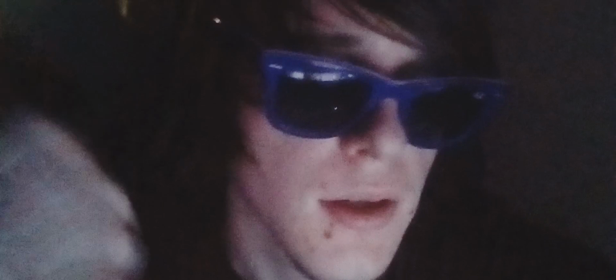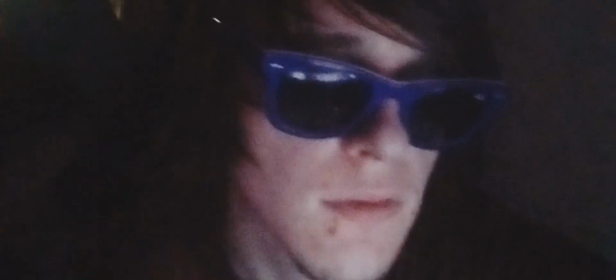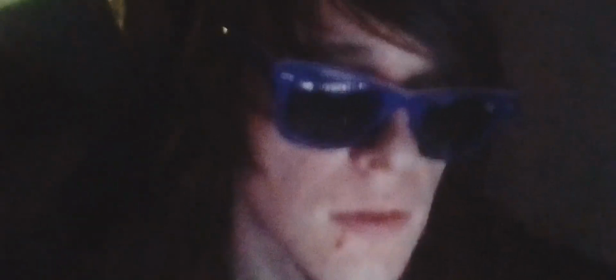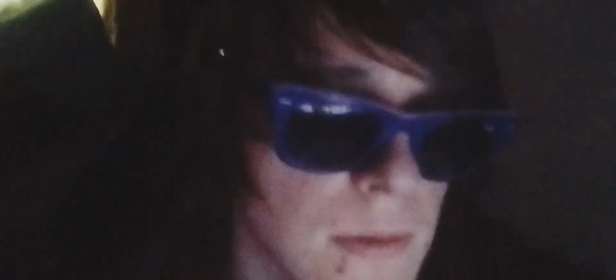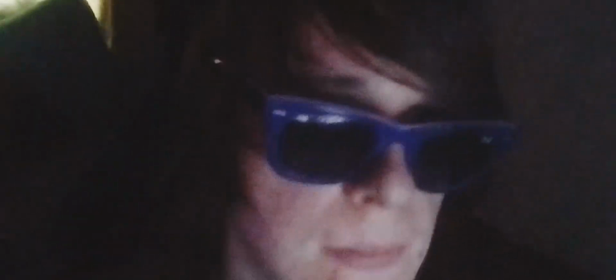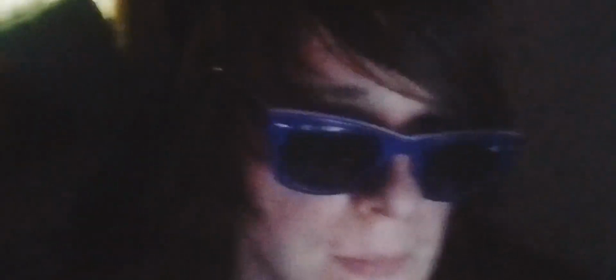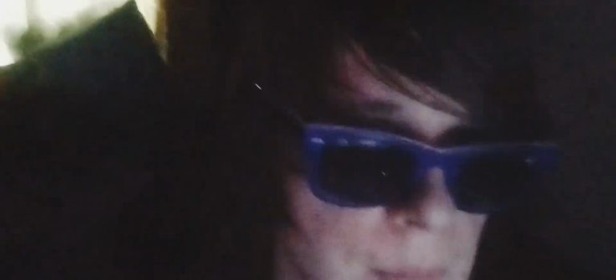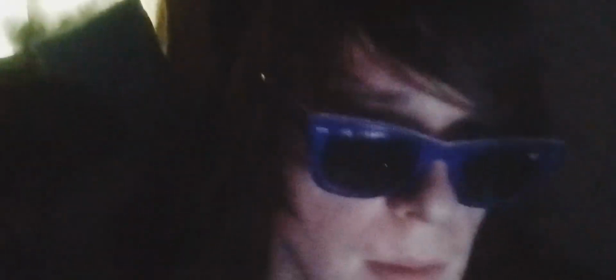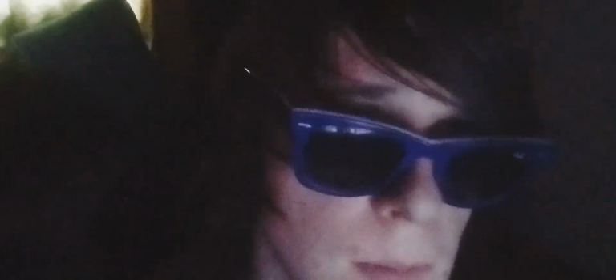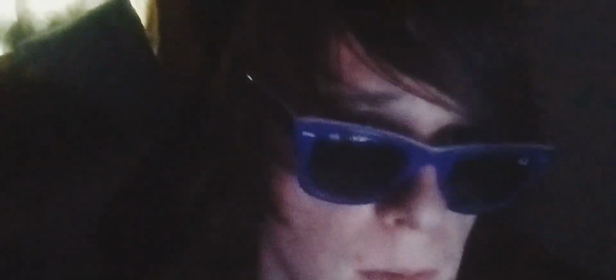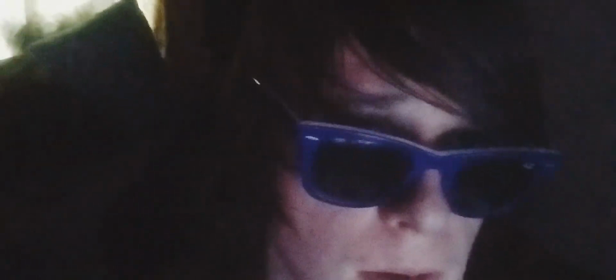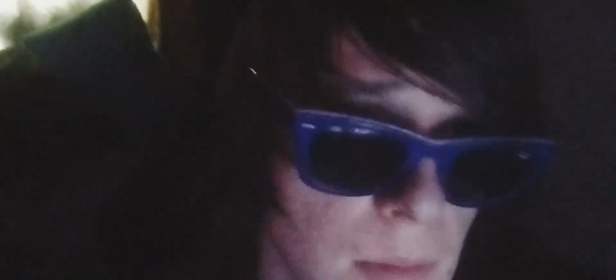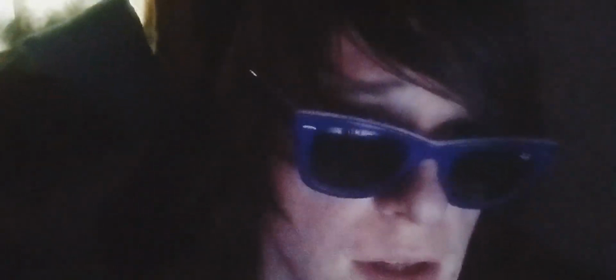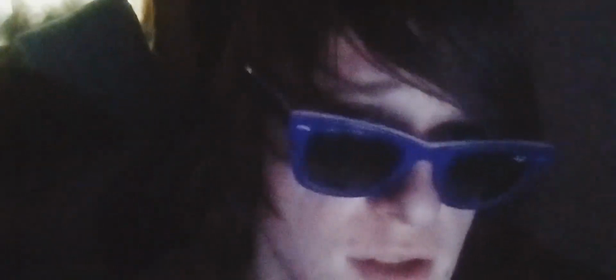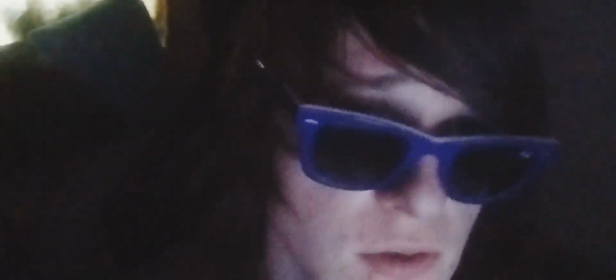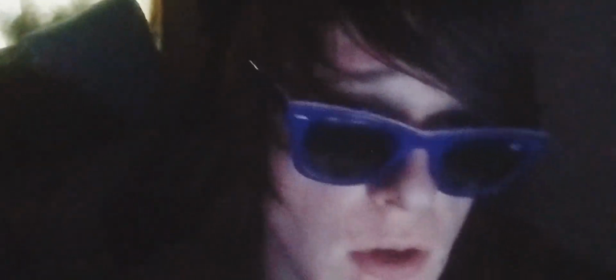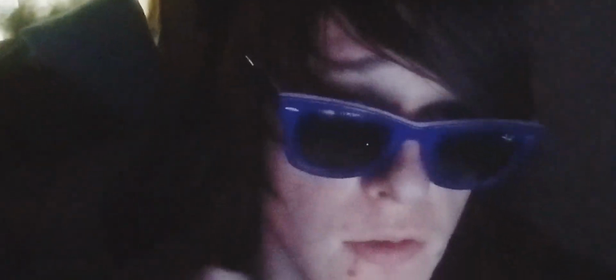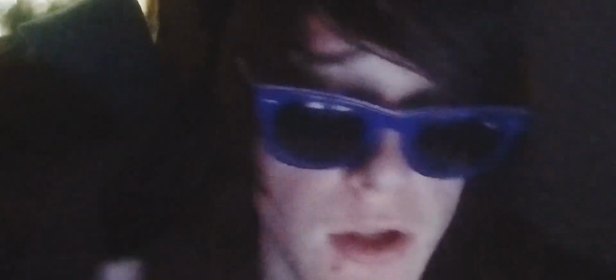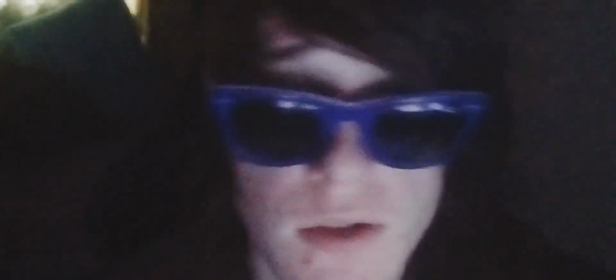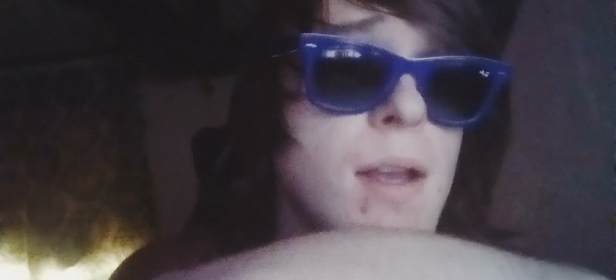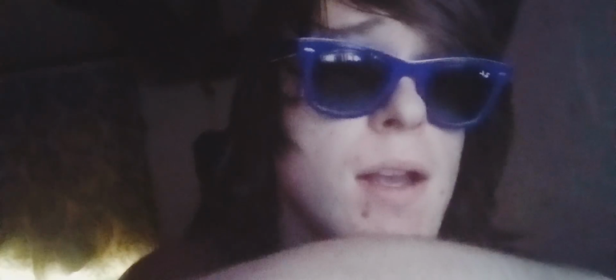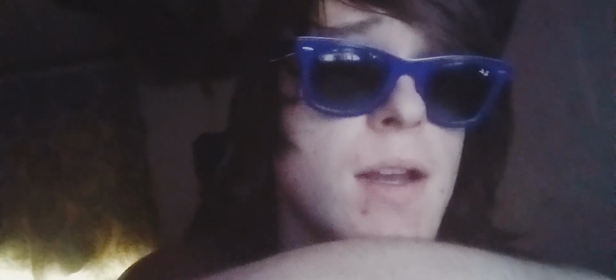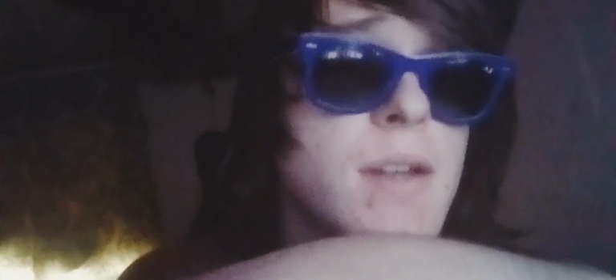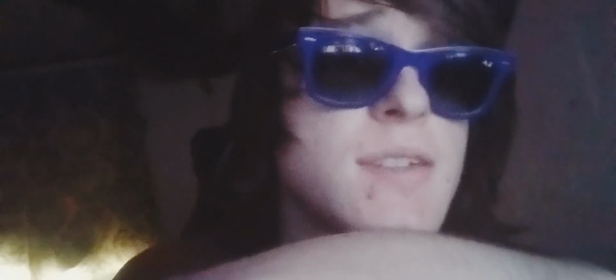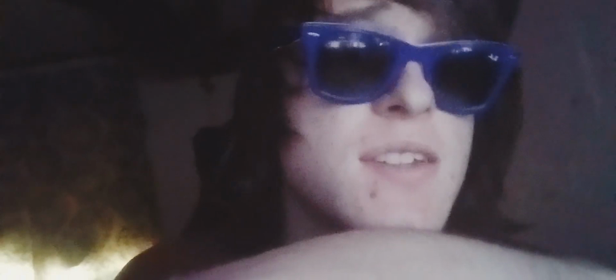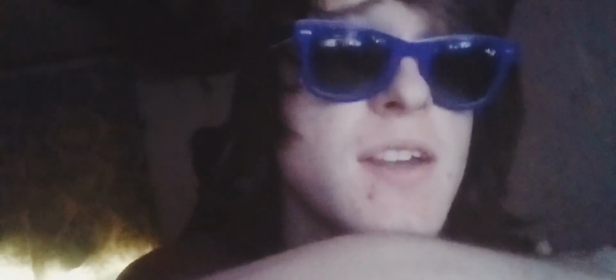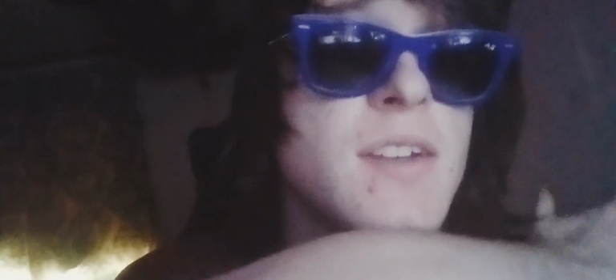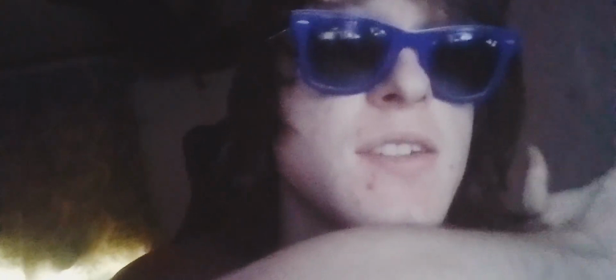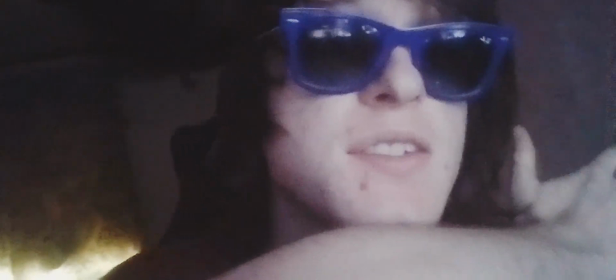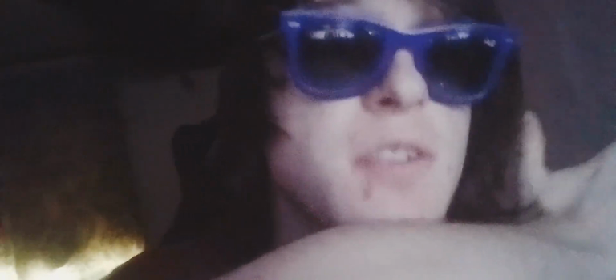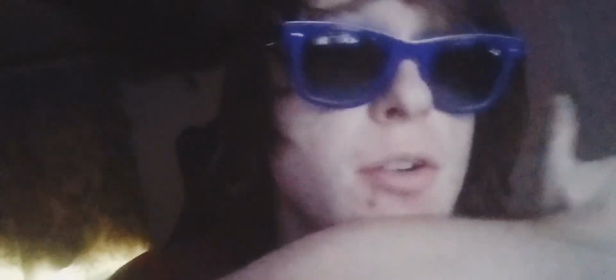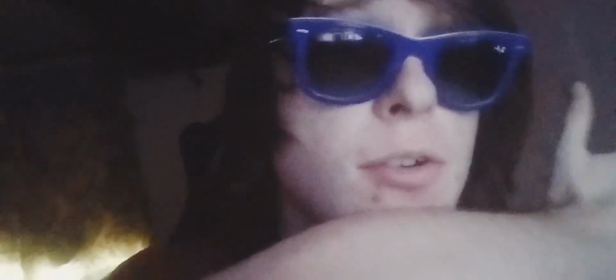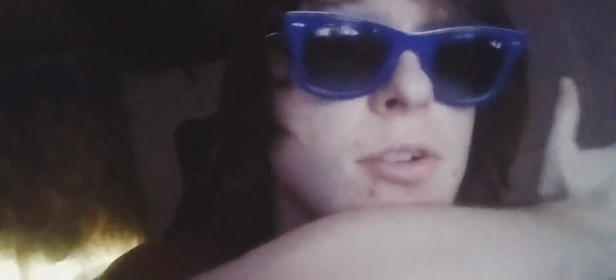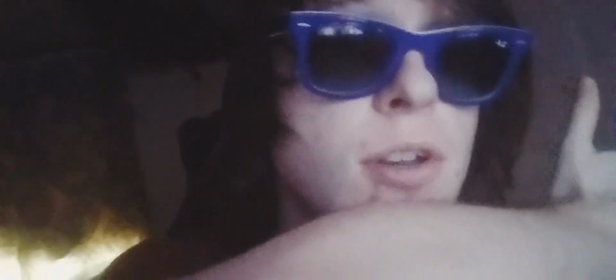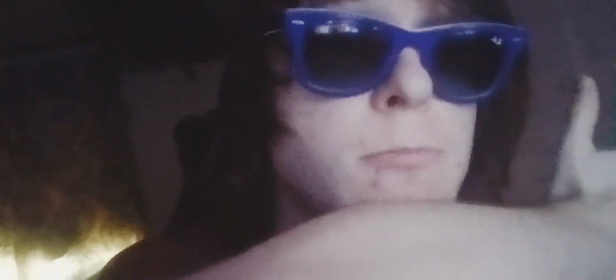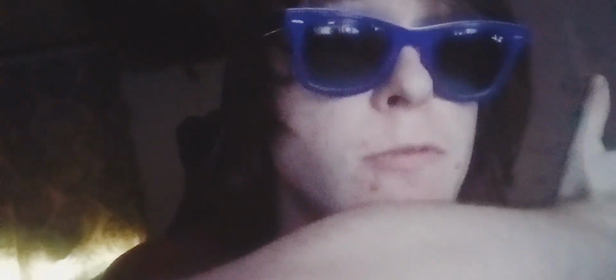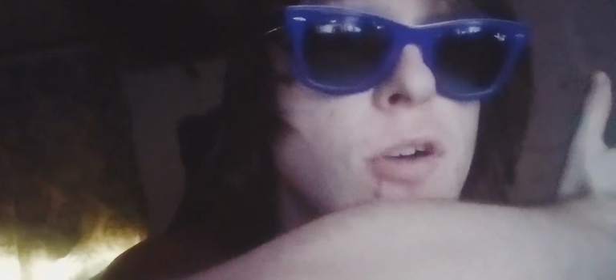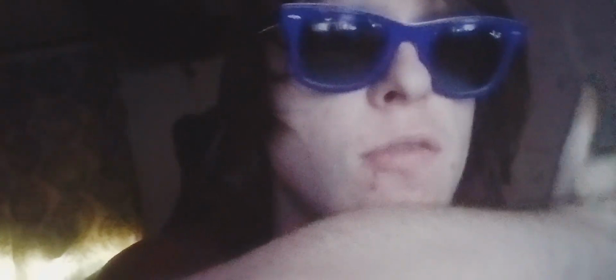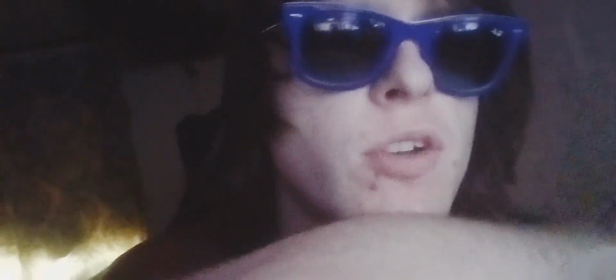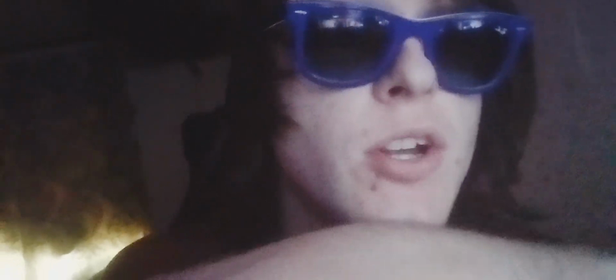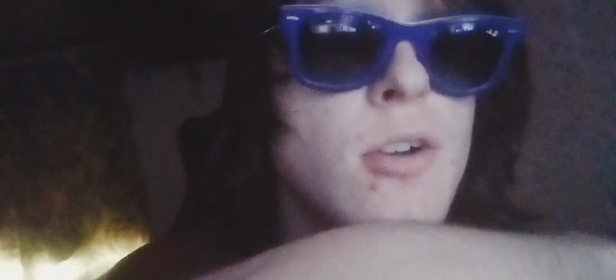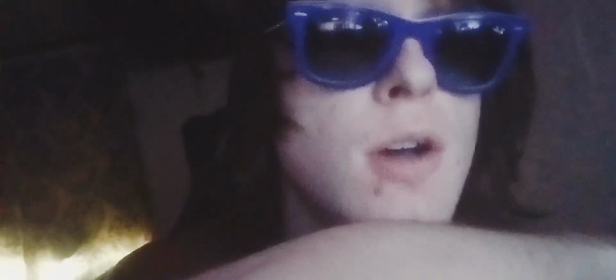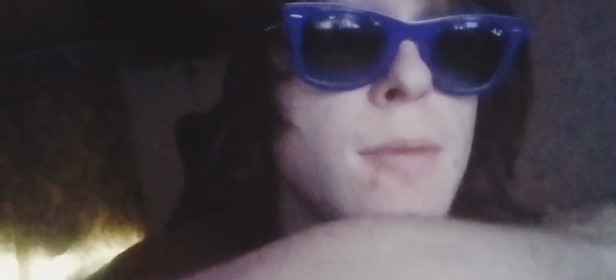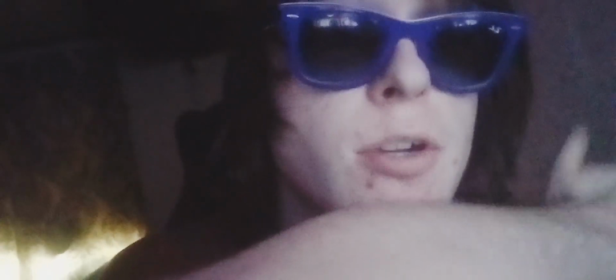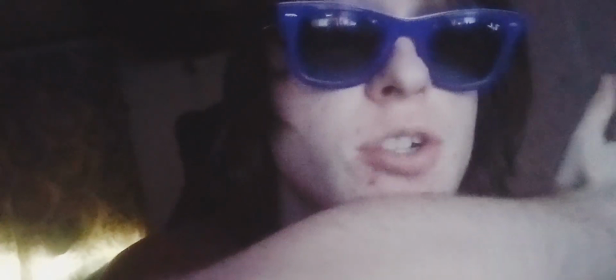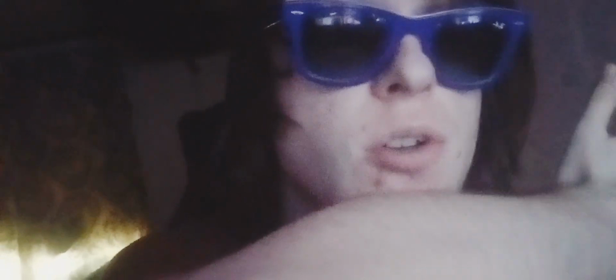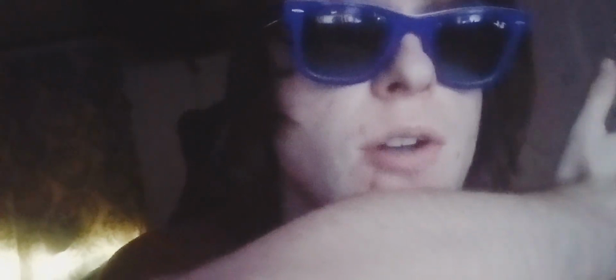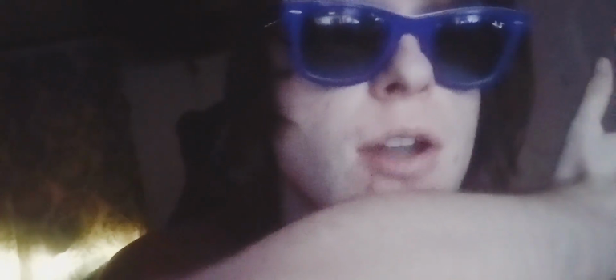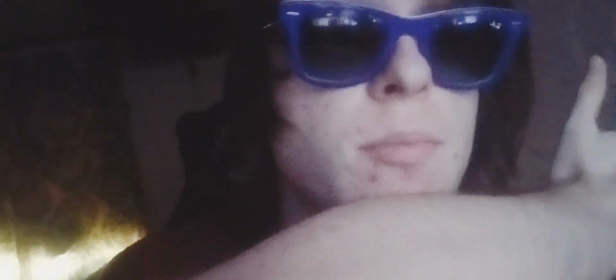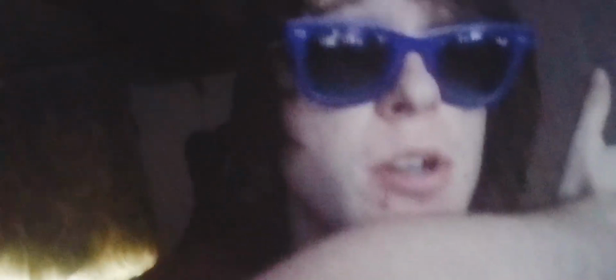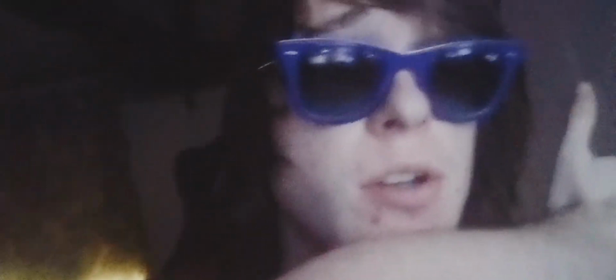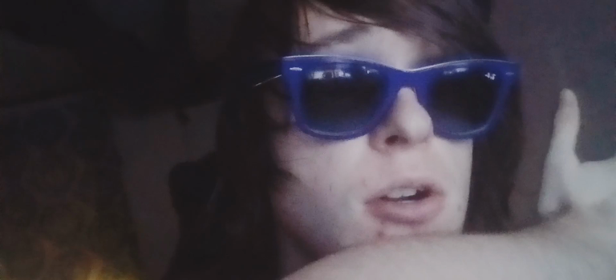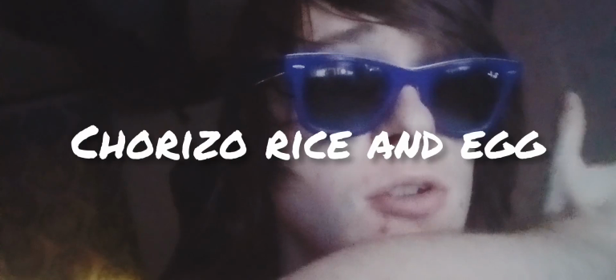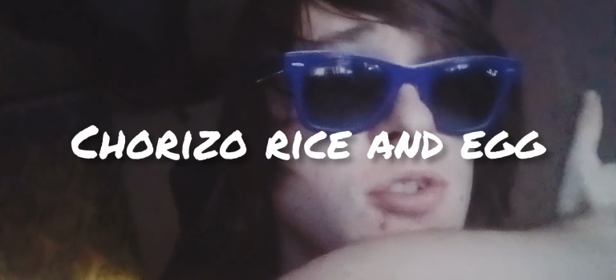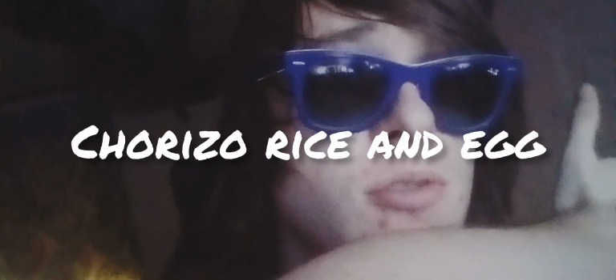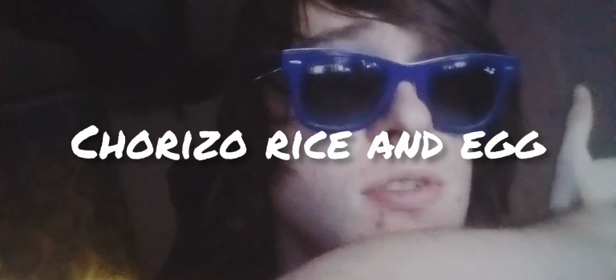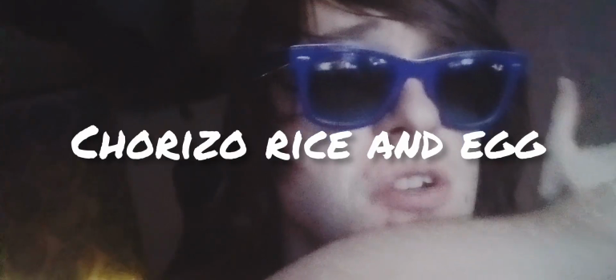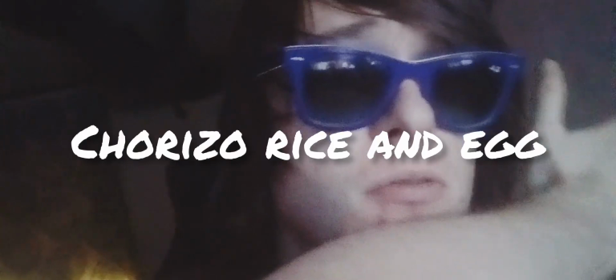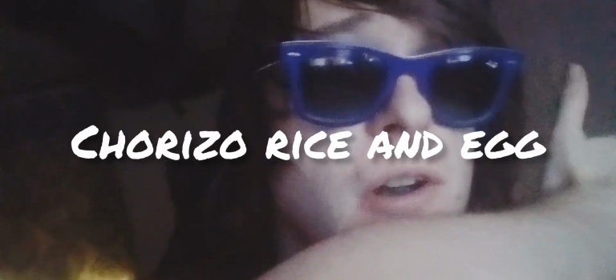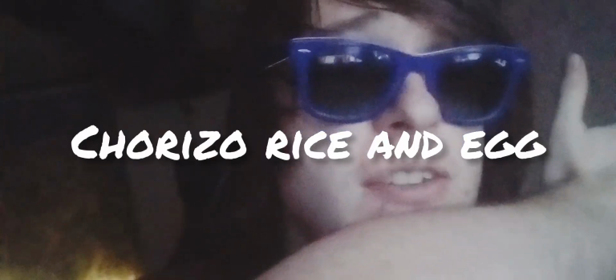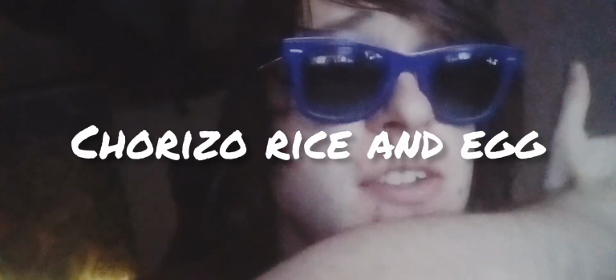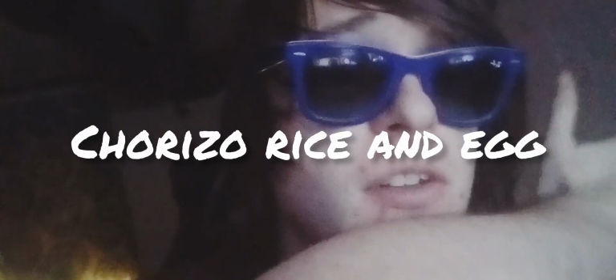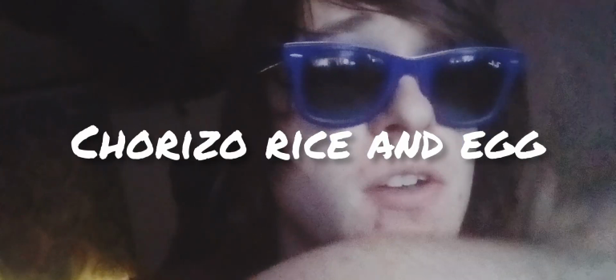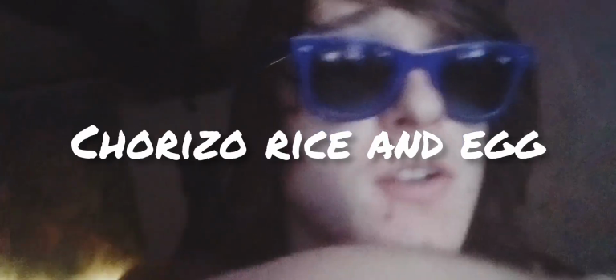Hey everyone, welcome back to another video. Today is another cooking video to show you how to make chorizo rice and egg.